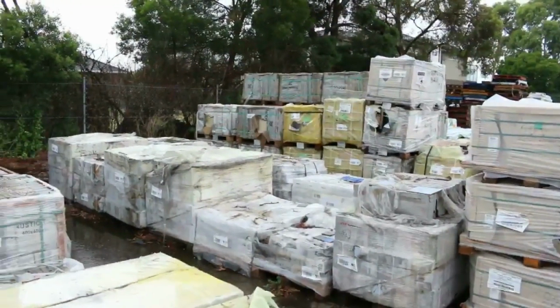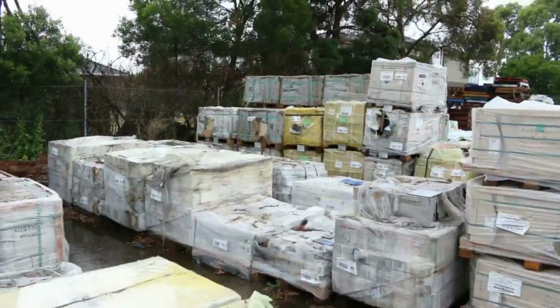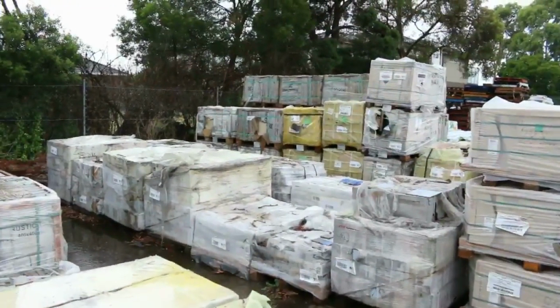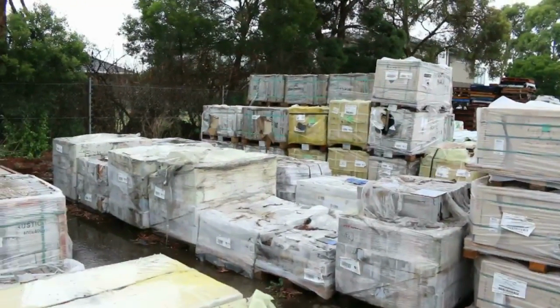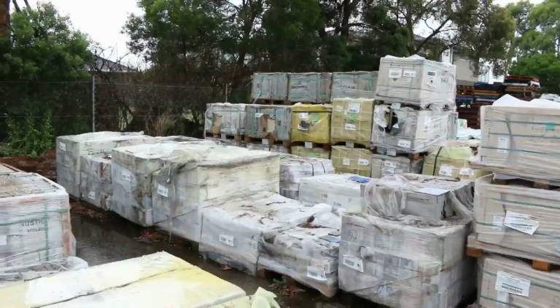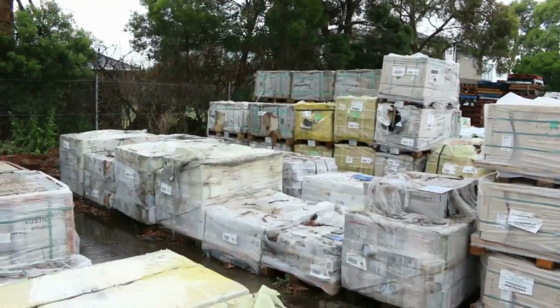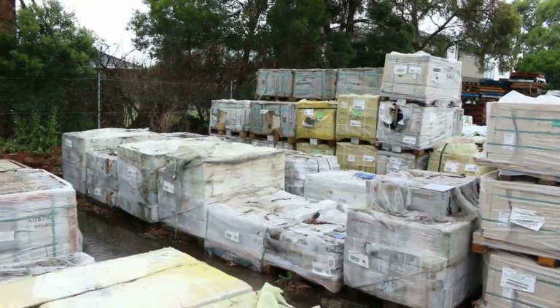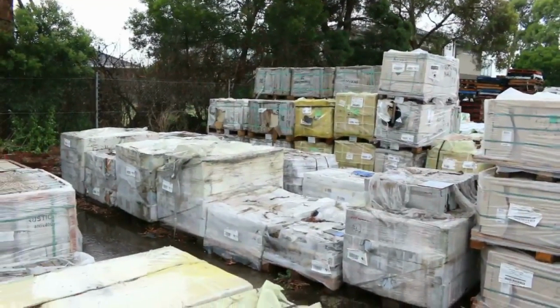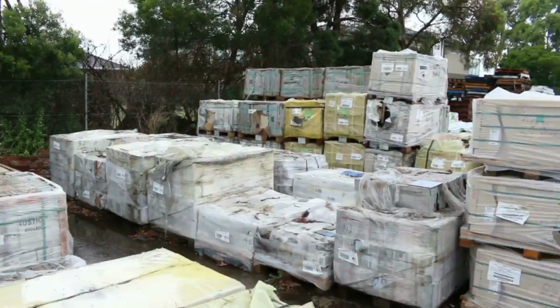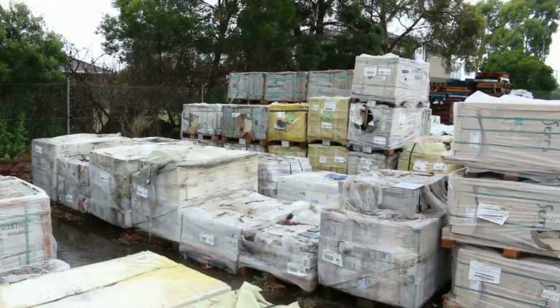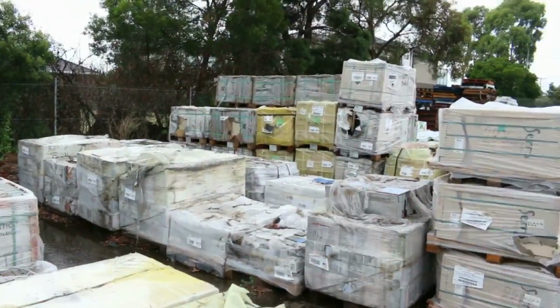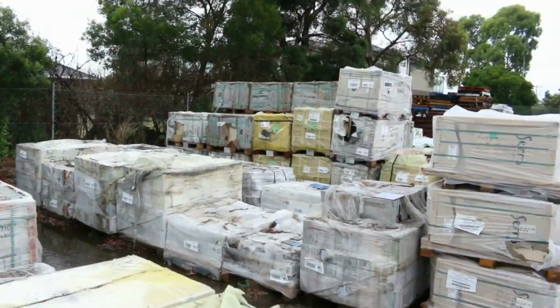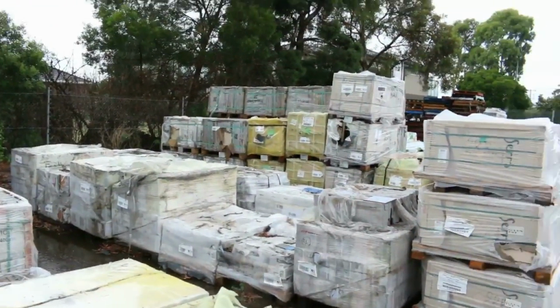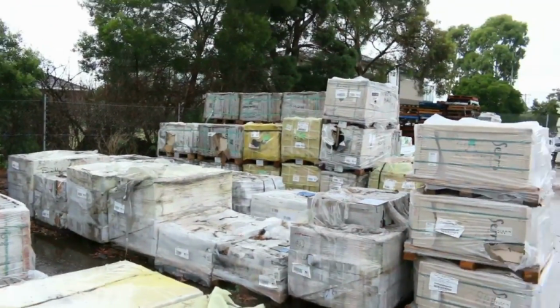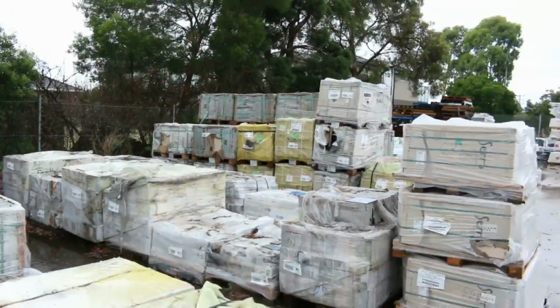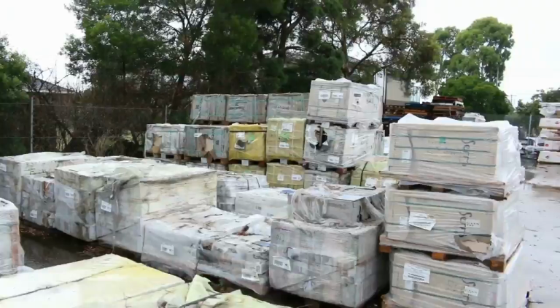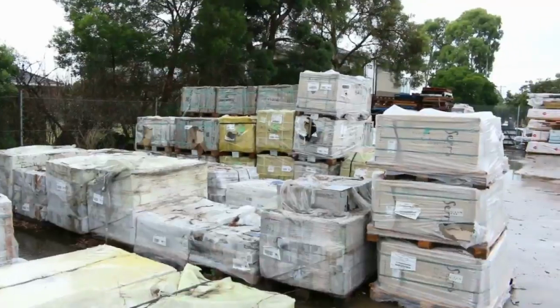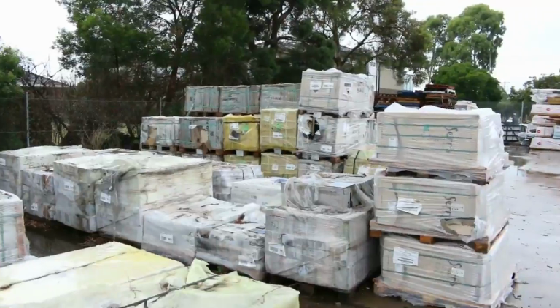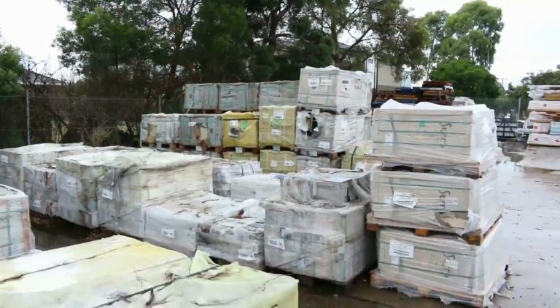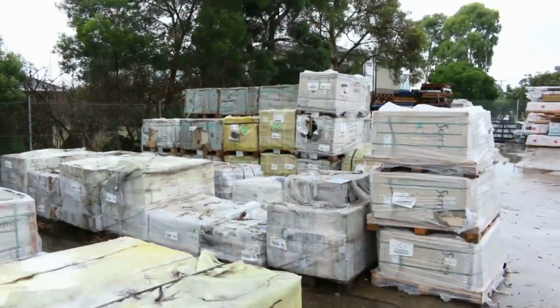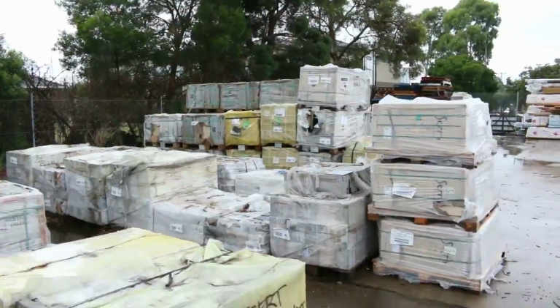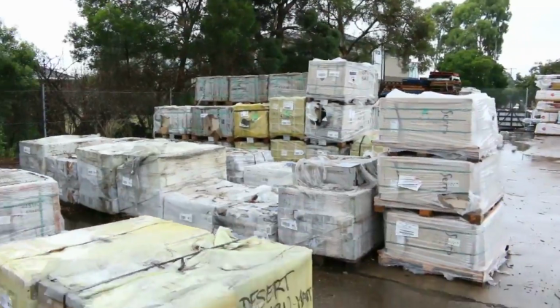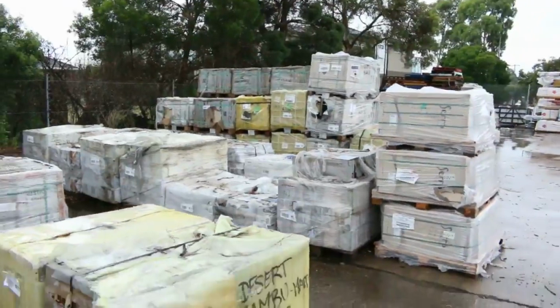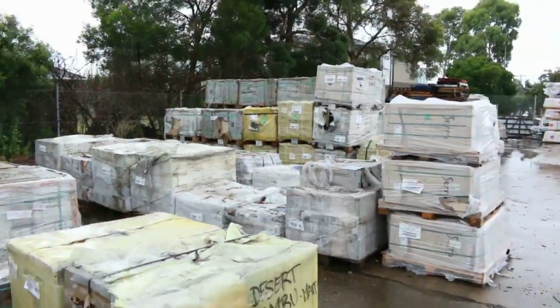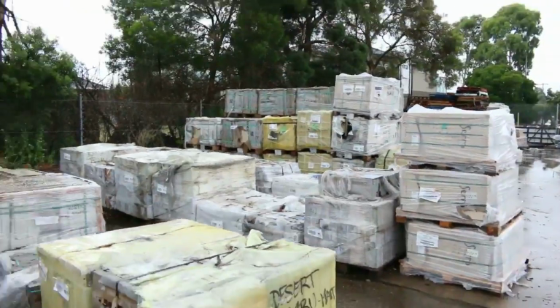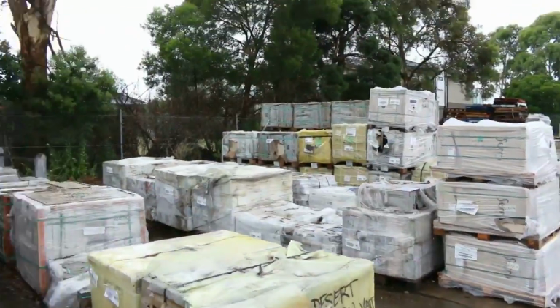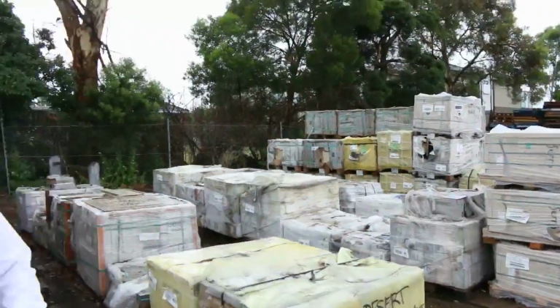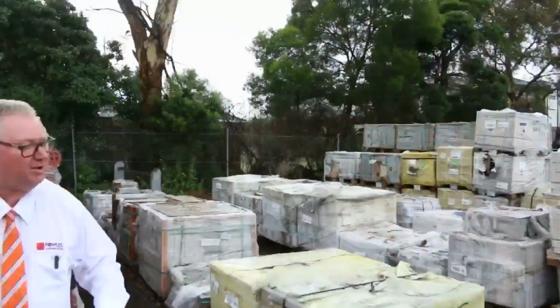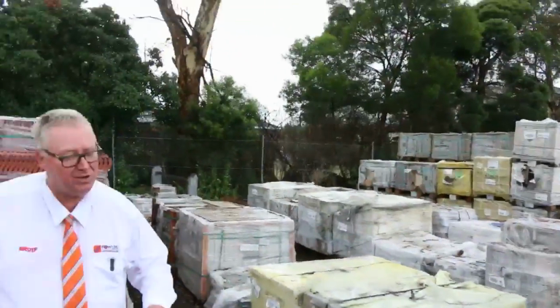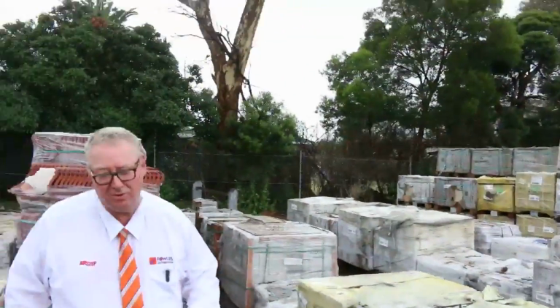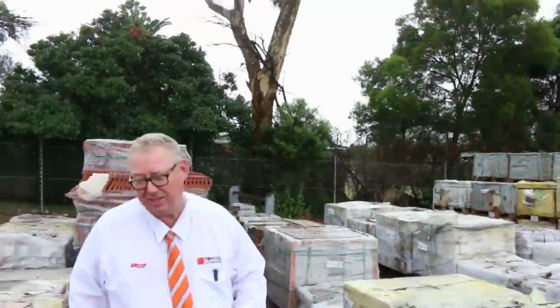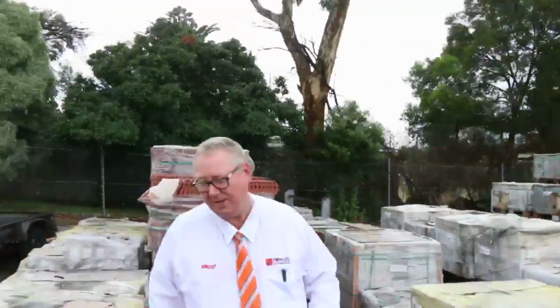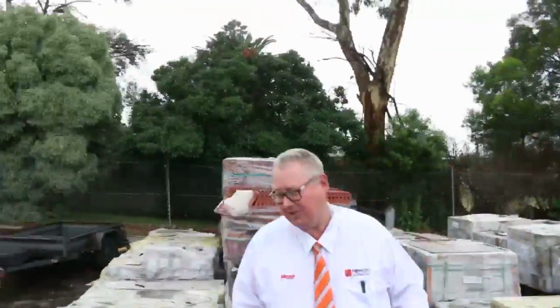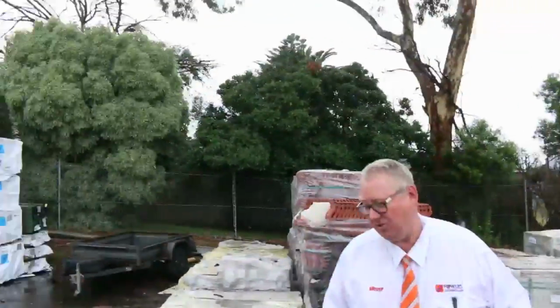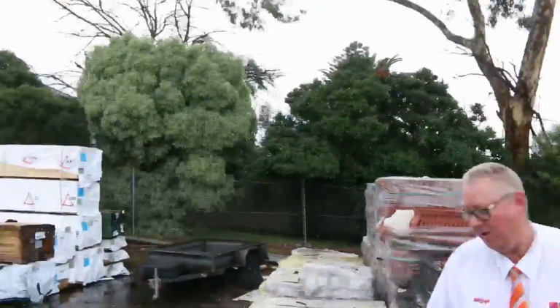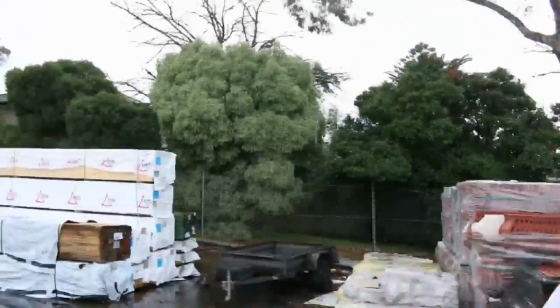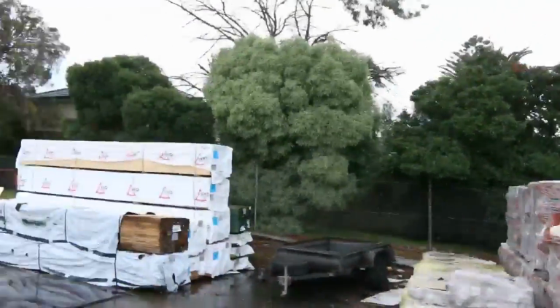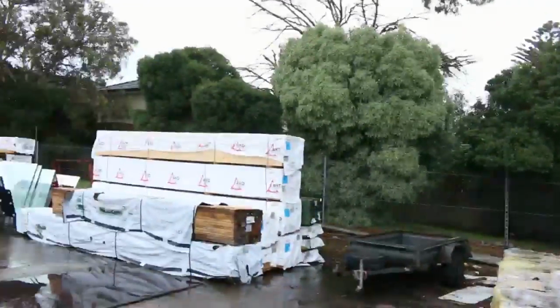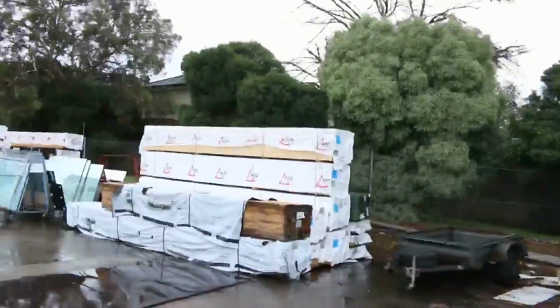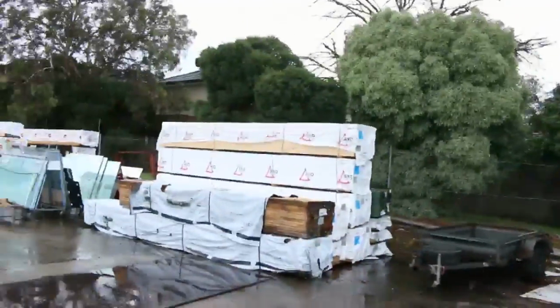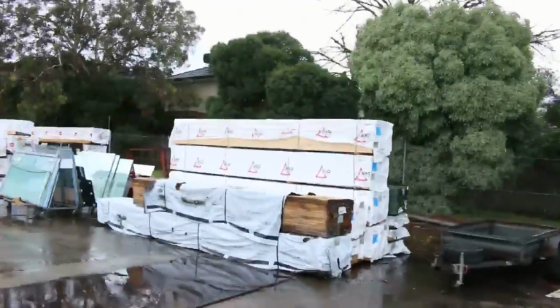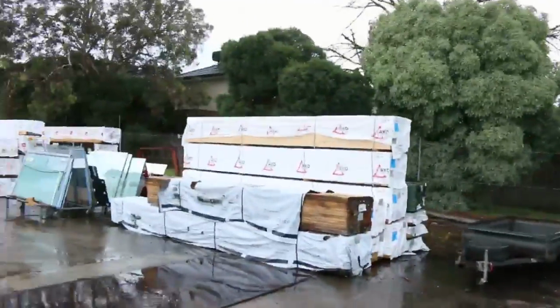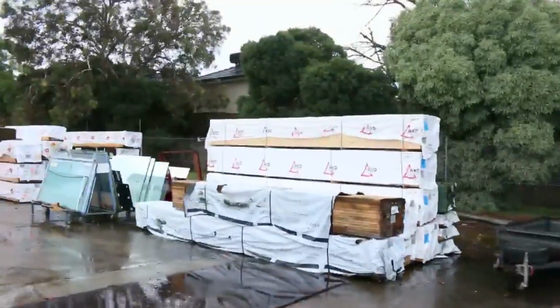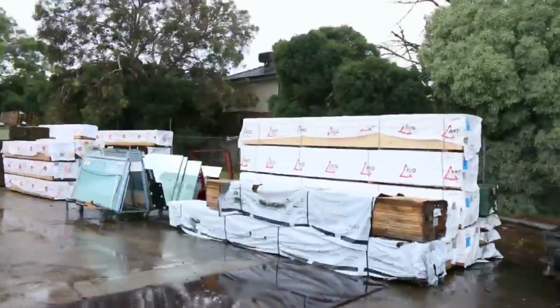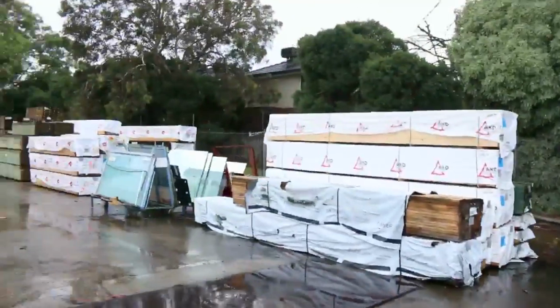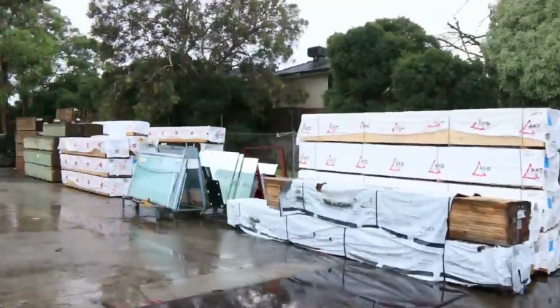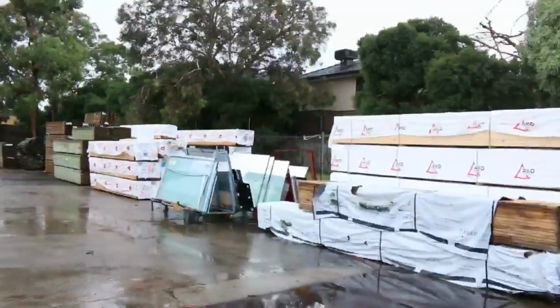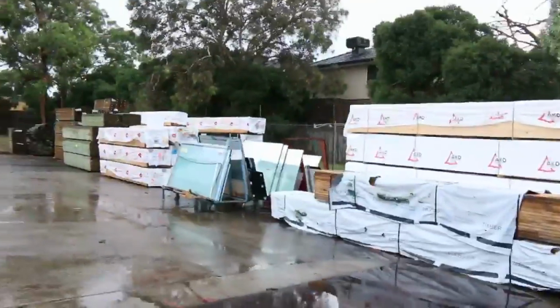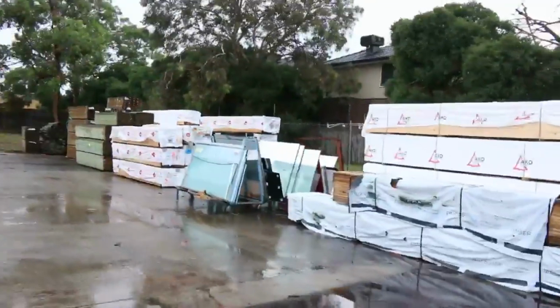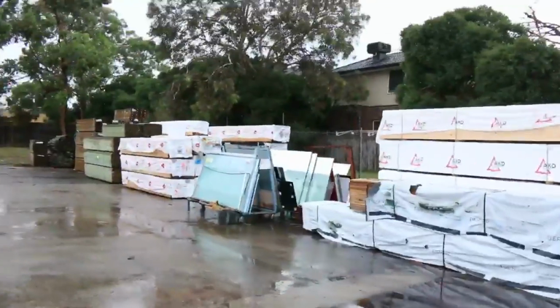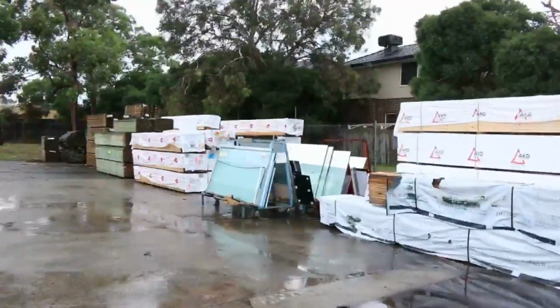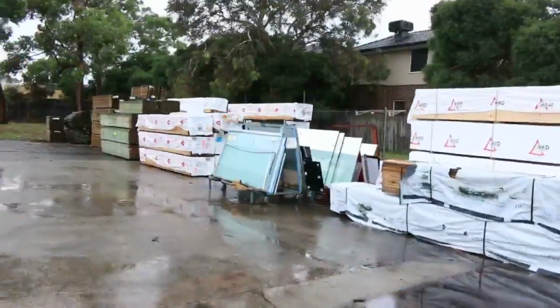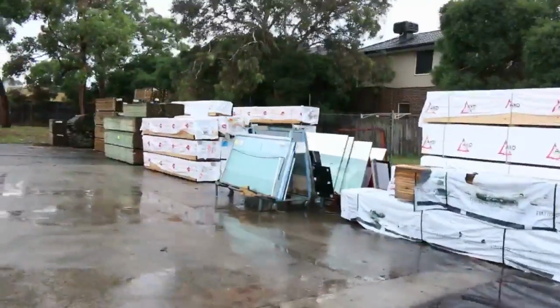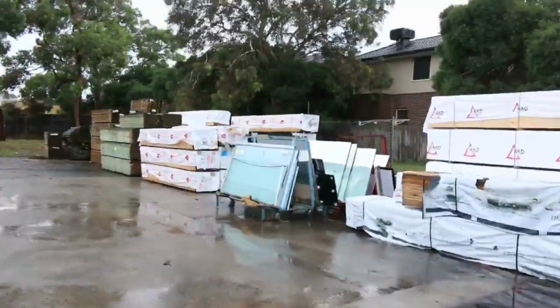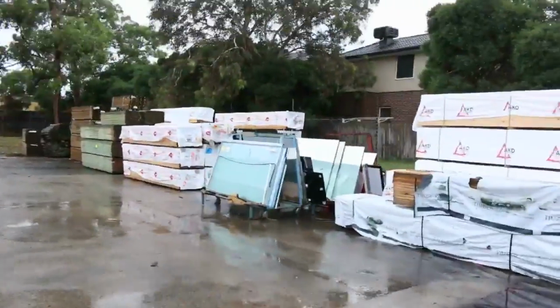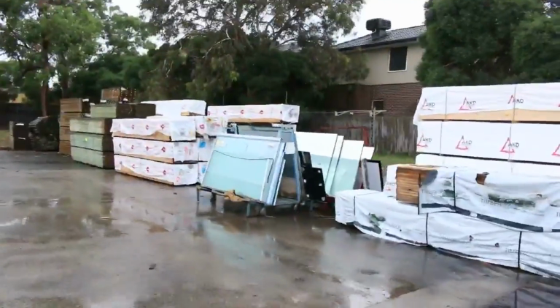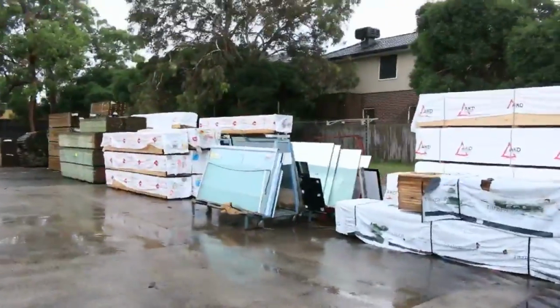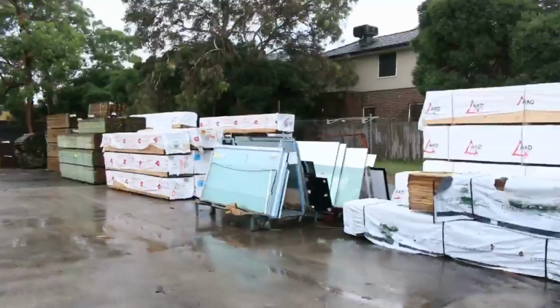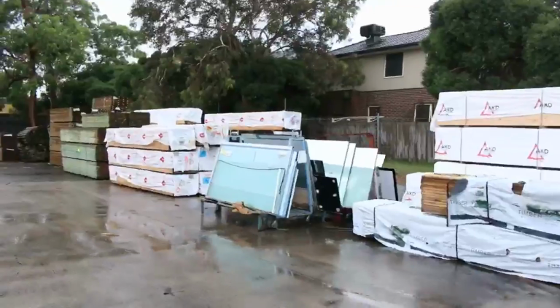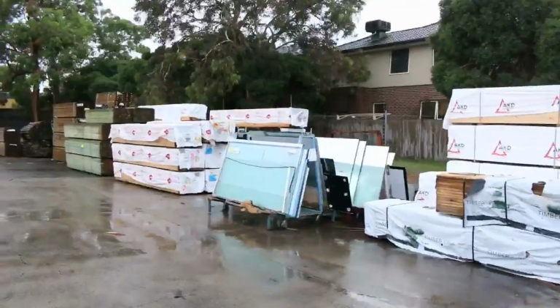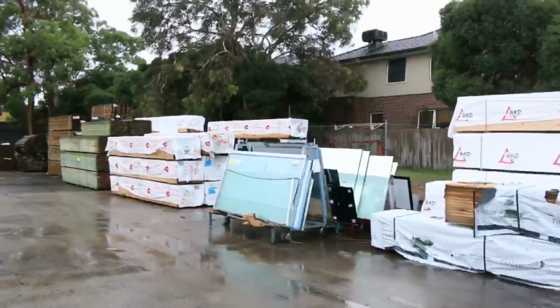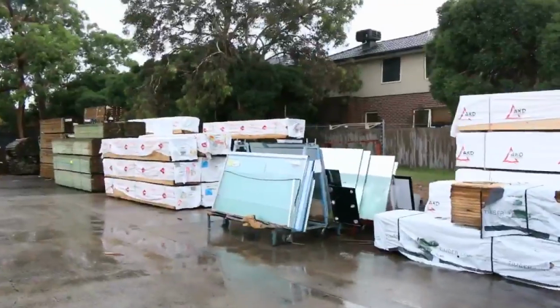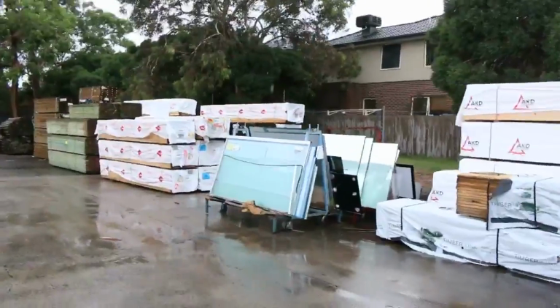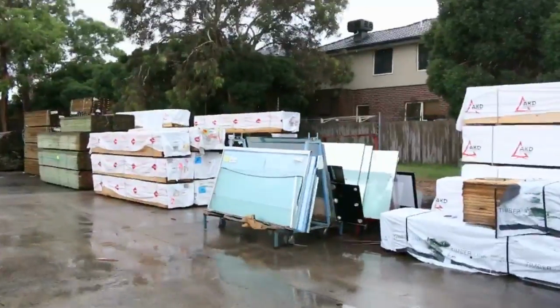Heaps of other tiles to choose from — a big heap inside and also outside. We've also got a fantastic load of Vic Ash which we'll show you a little bit later in the video.